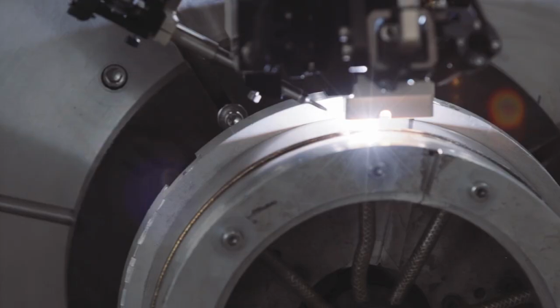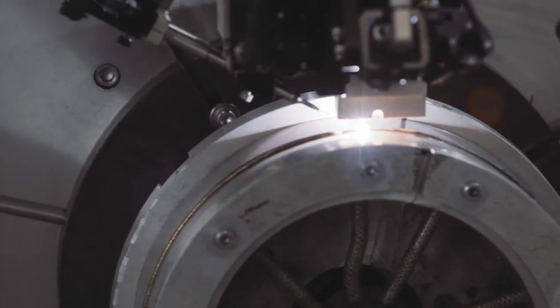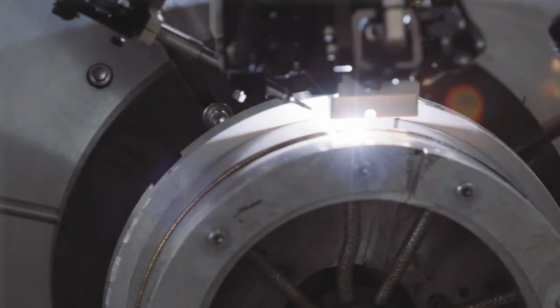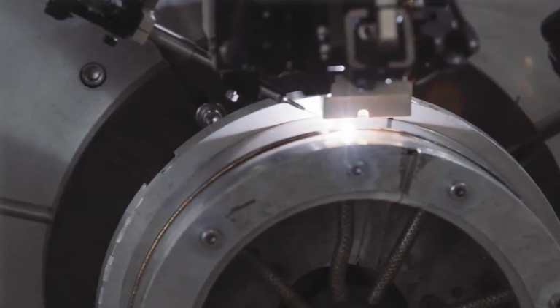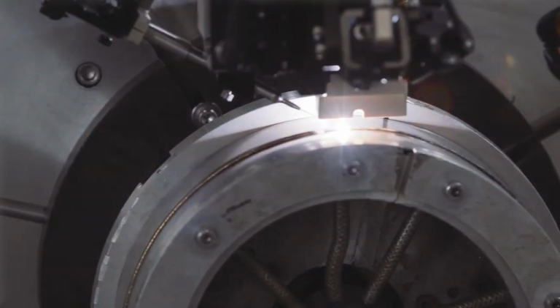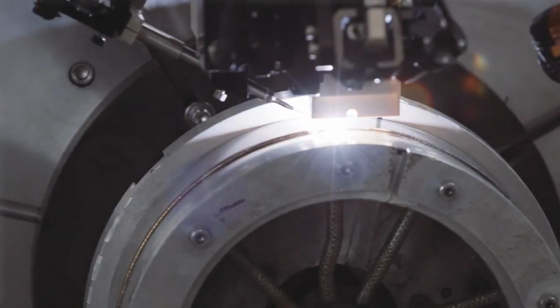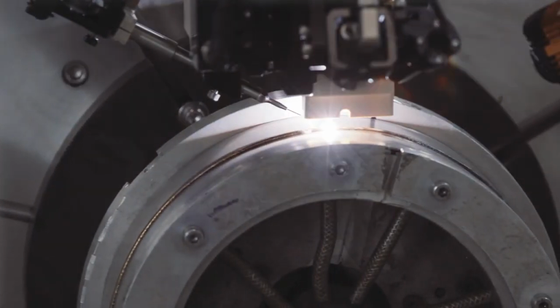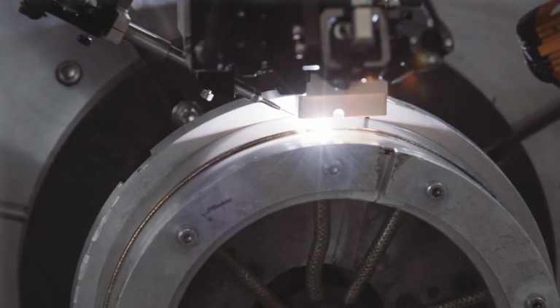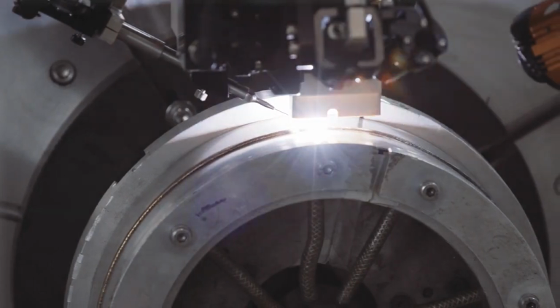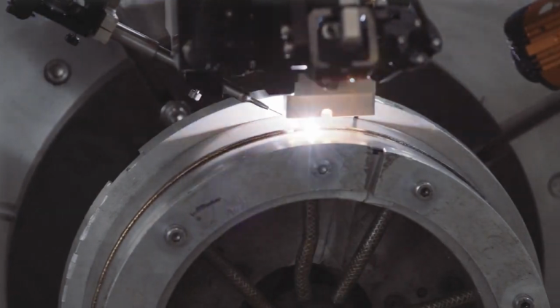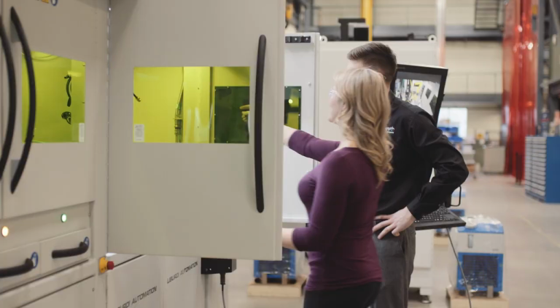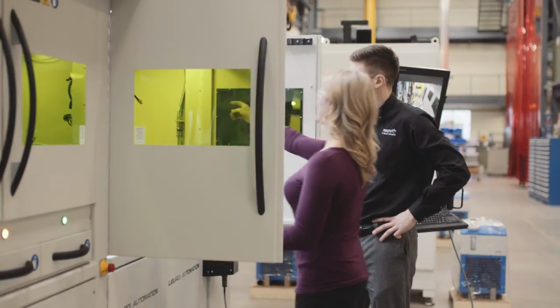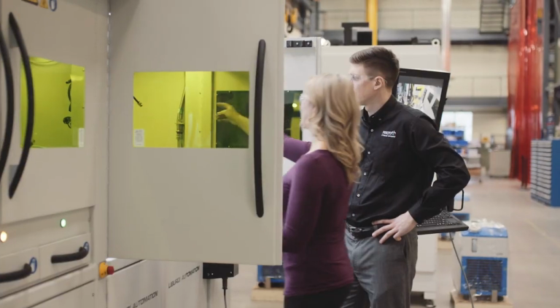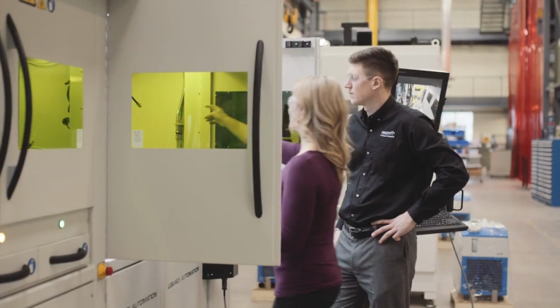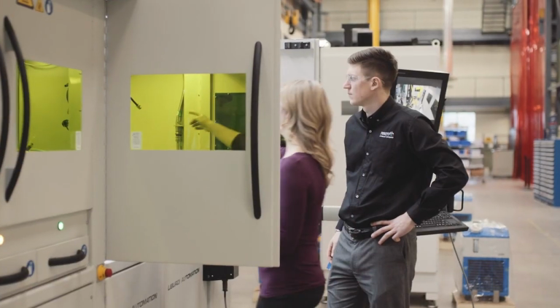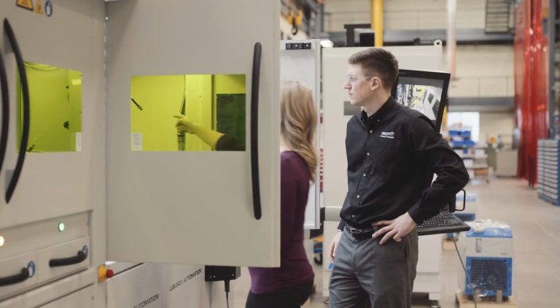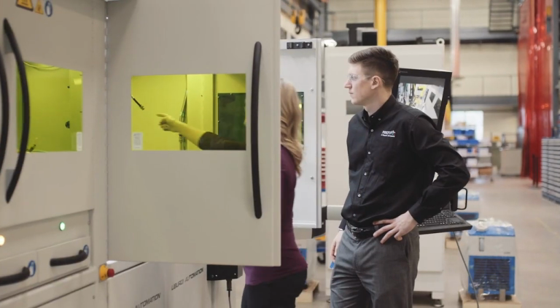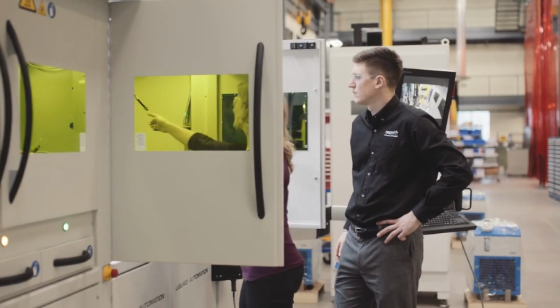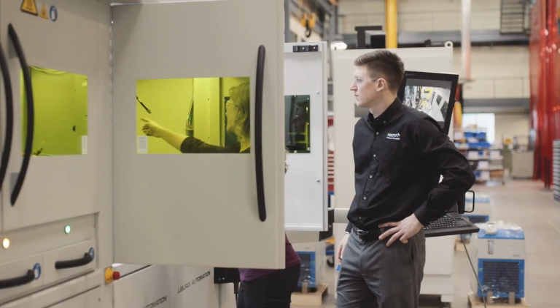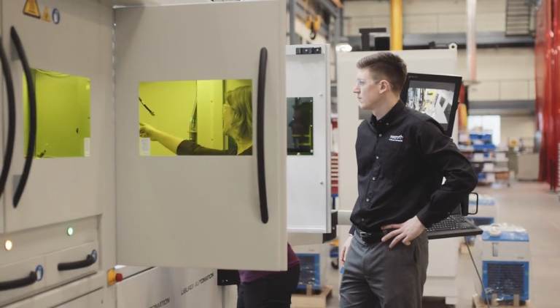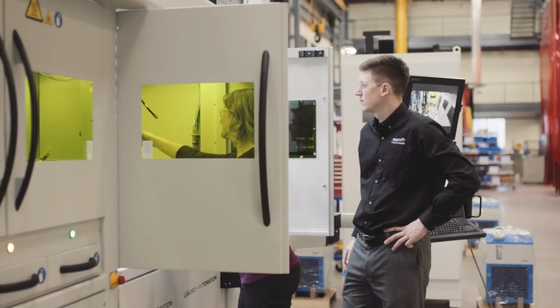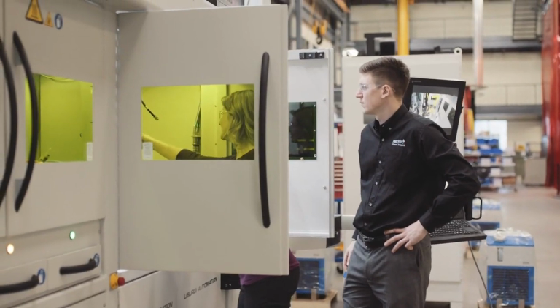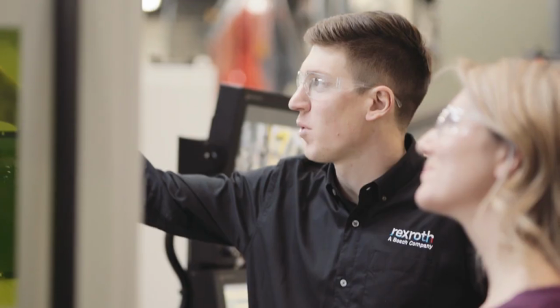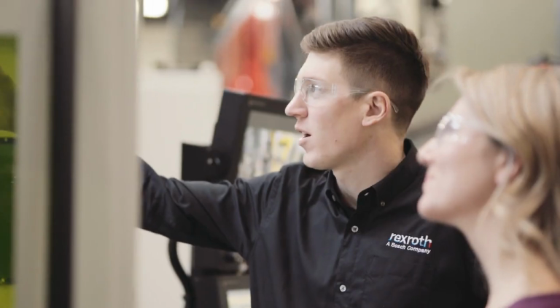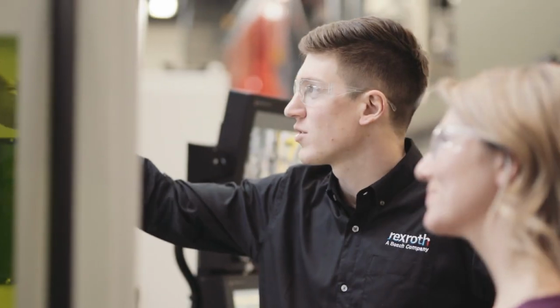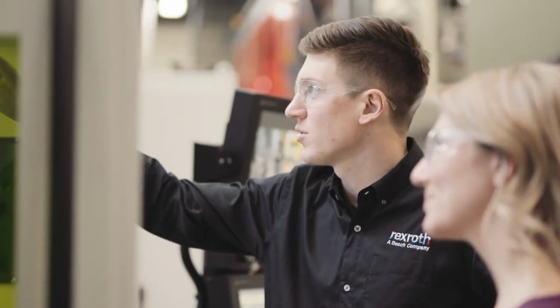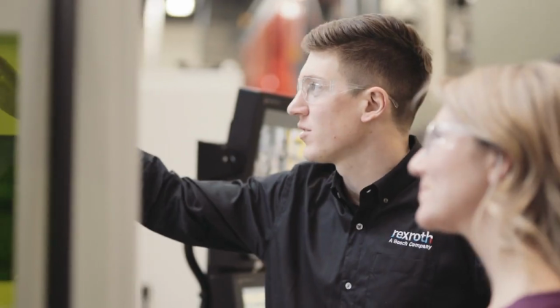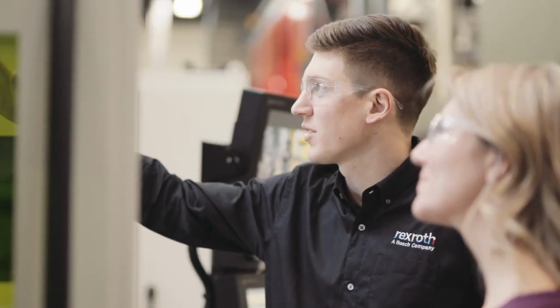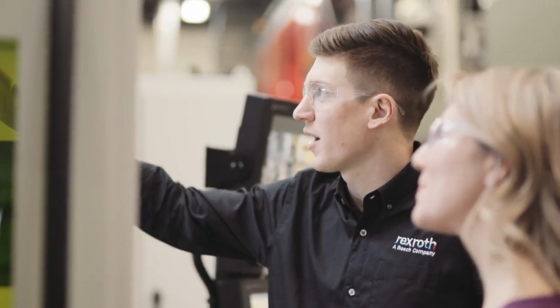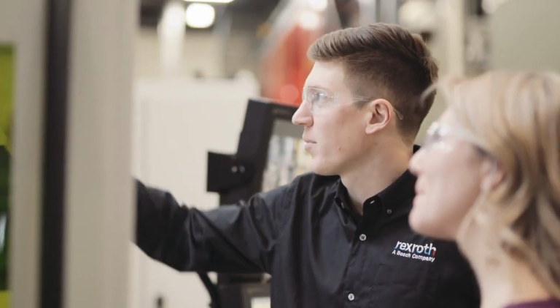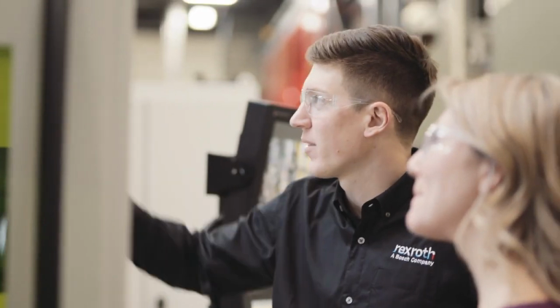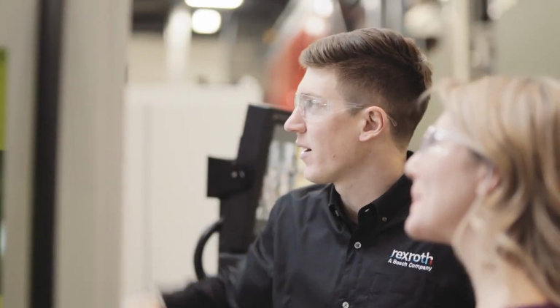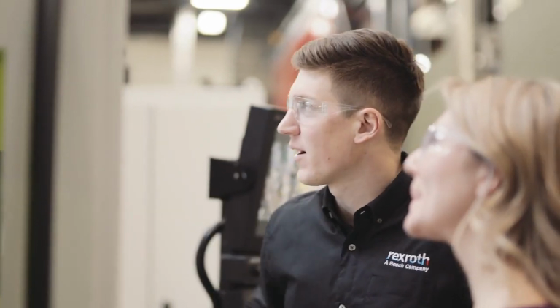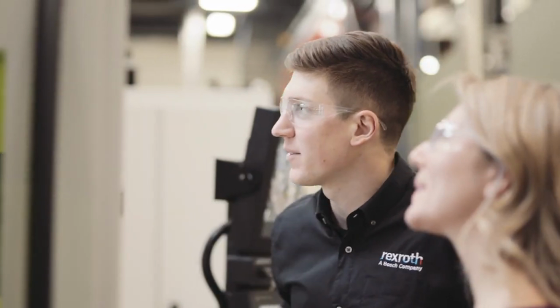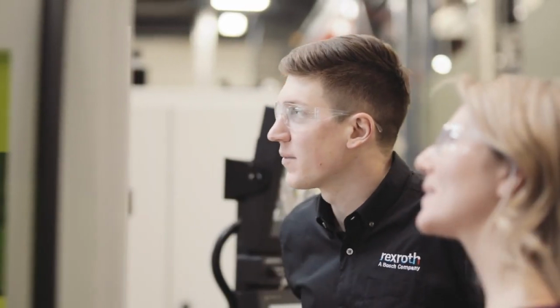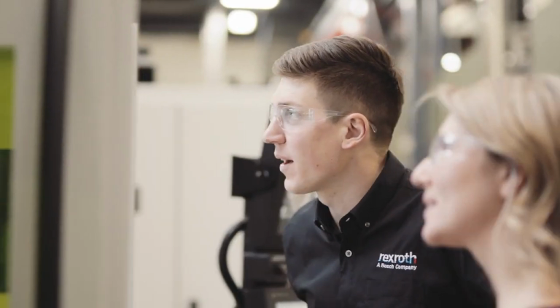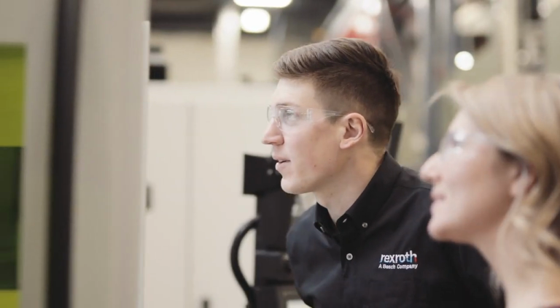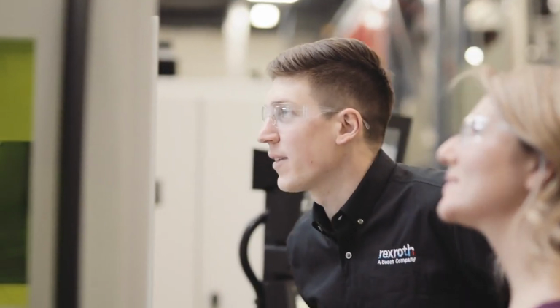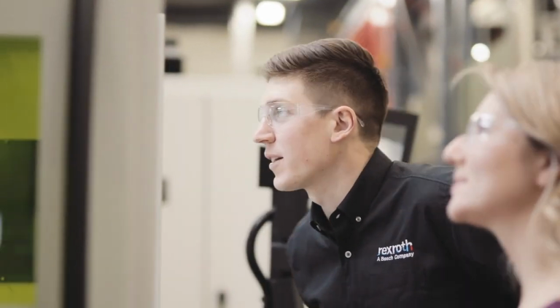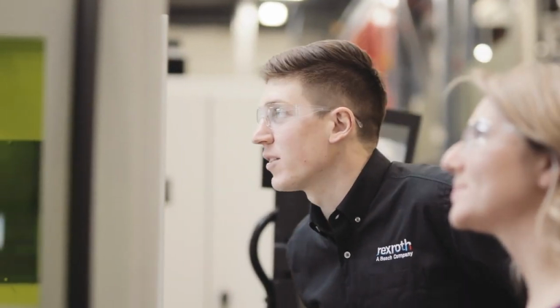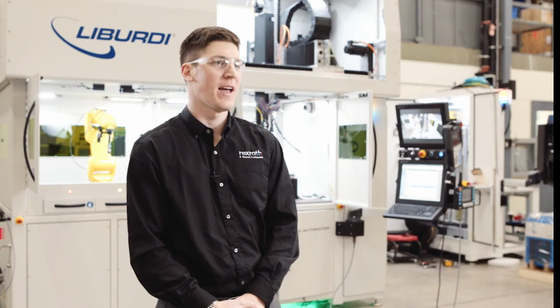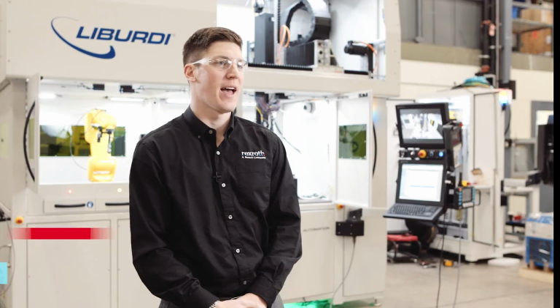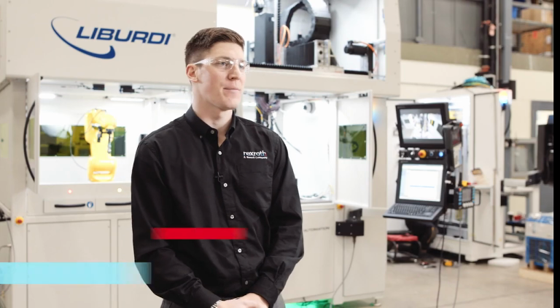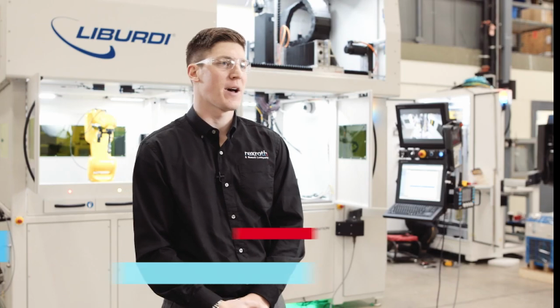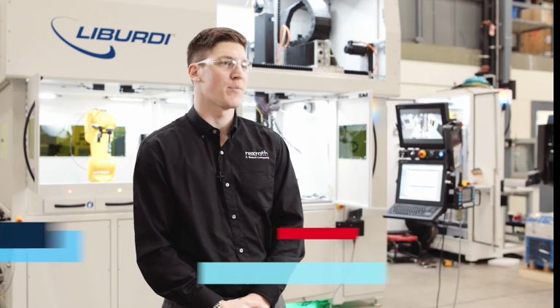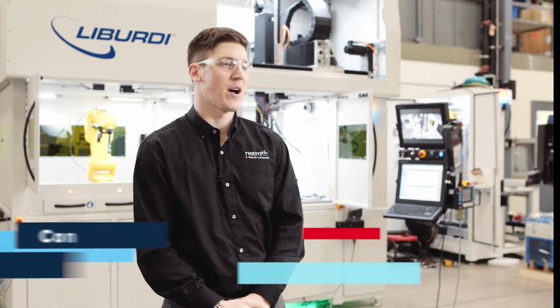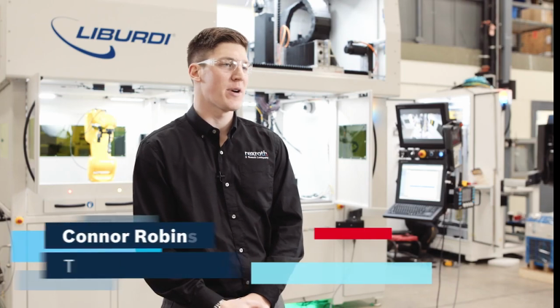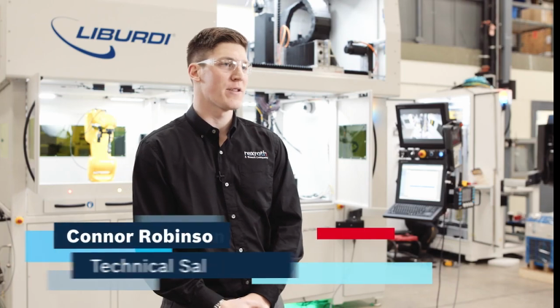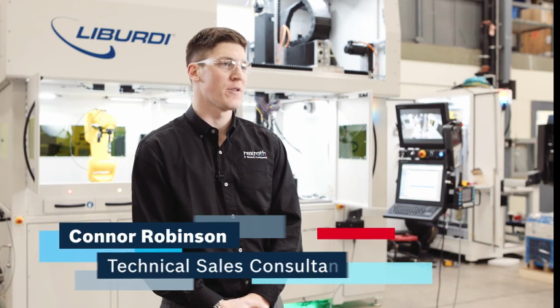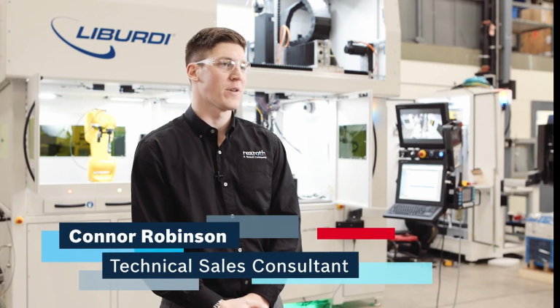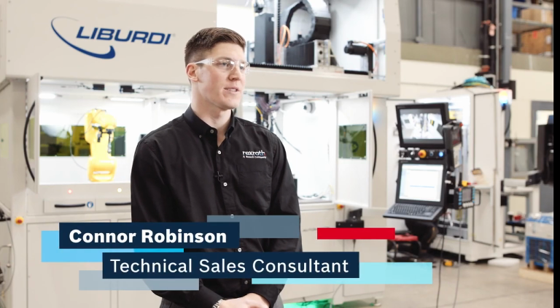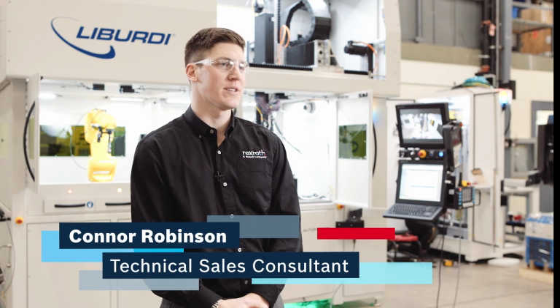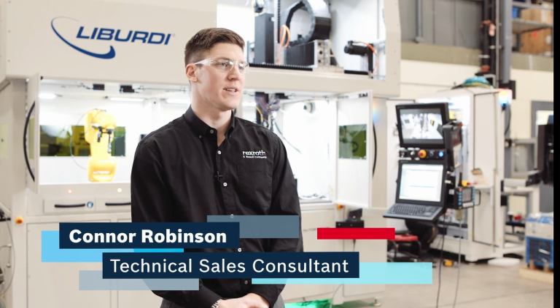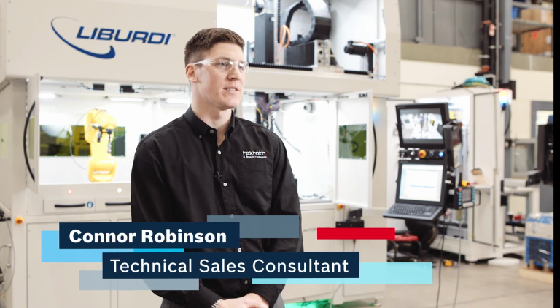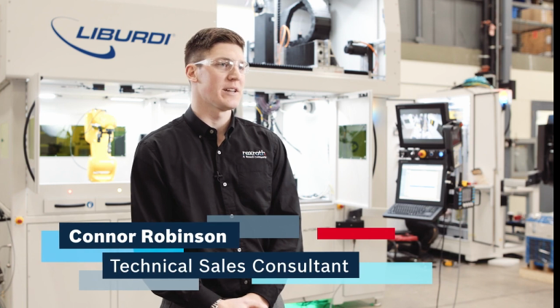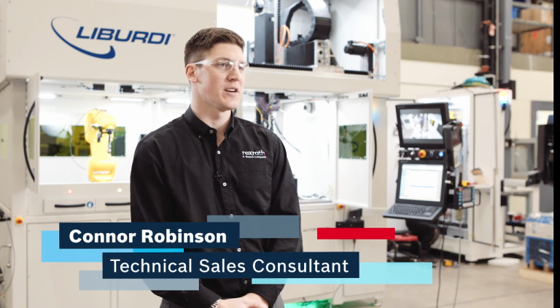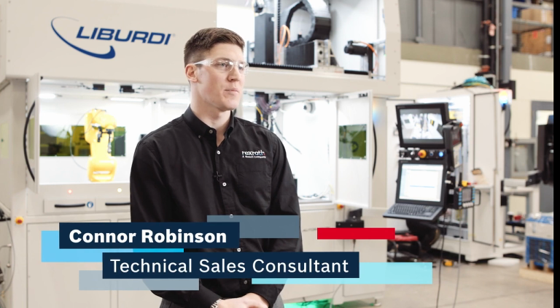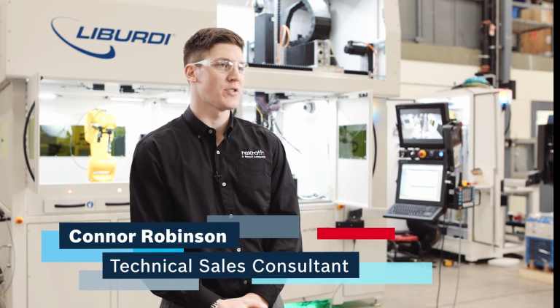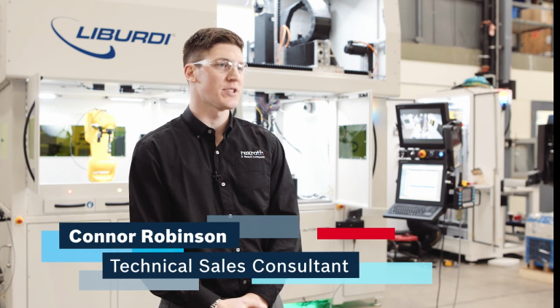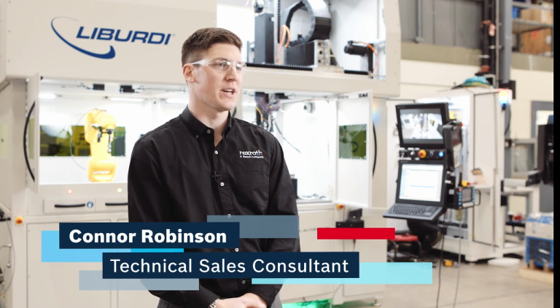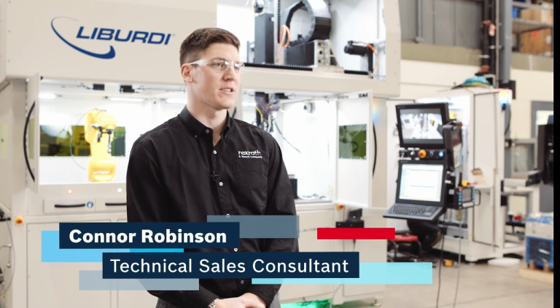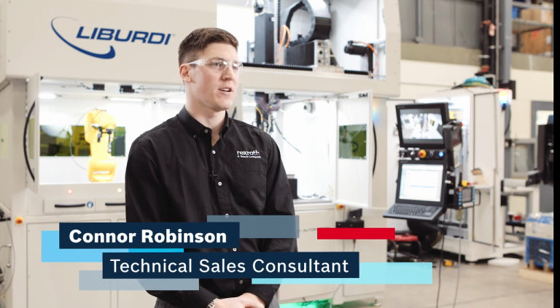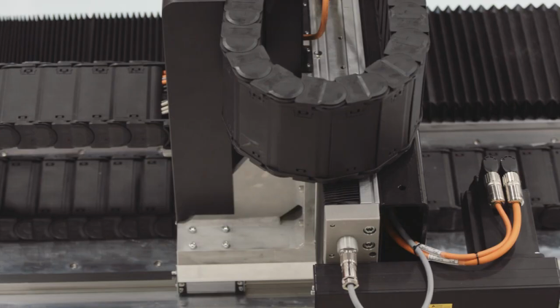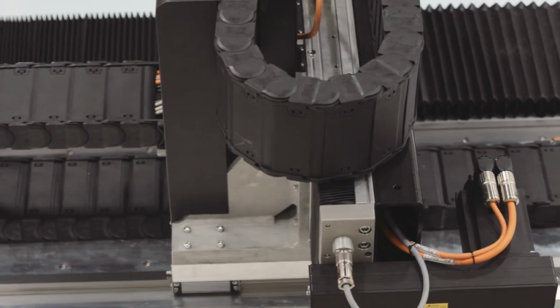My name is Connor Robinson. I'm a technical sales consultant for Bosch Rexroth Canada and my primary focus is linear motion technology.